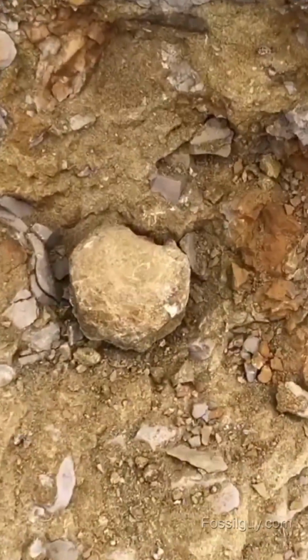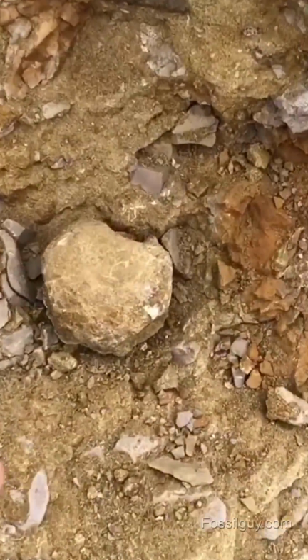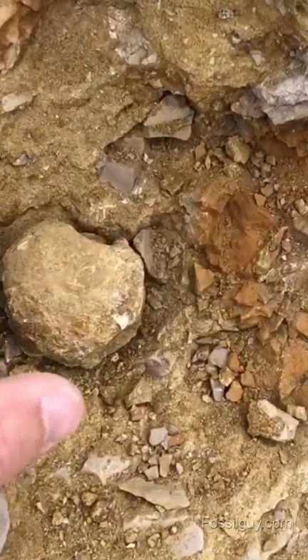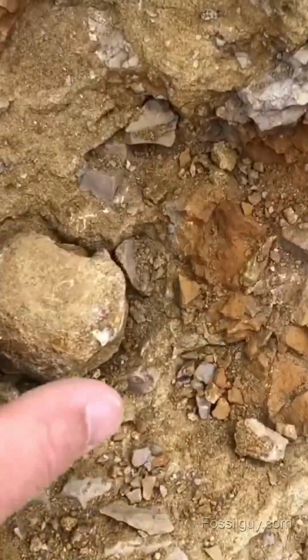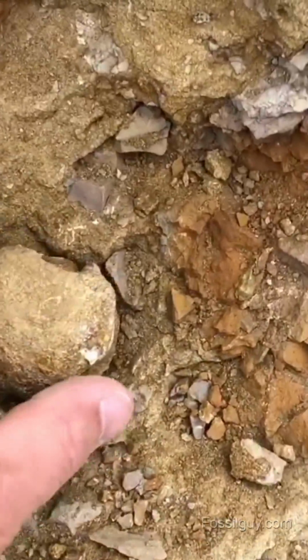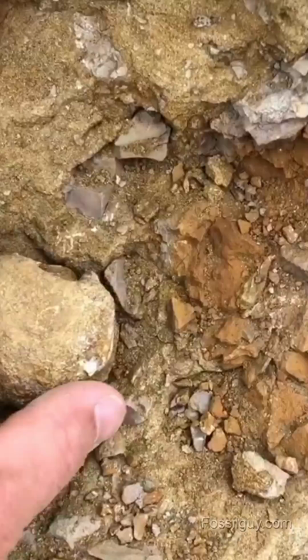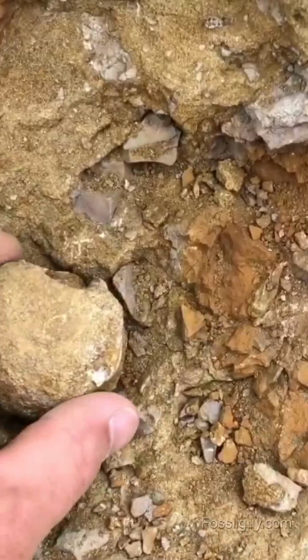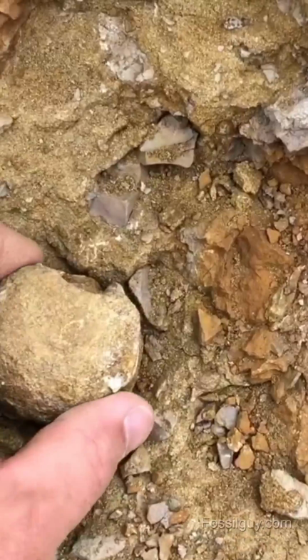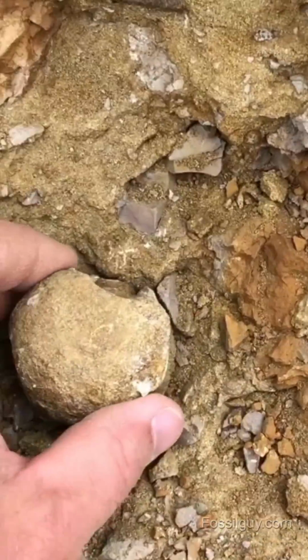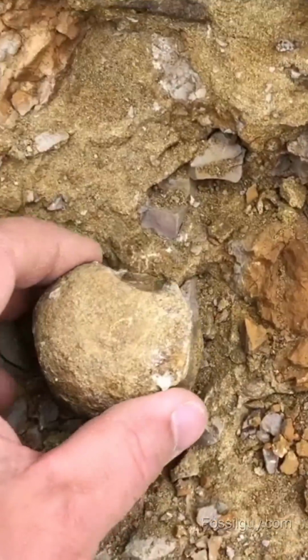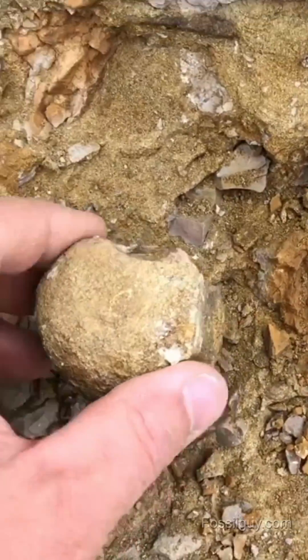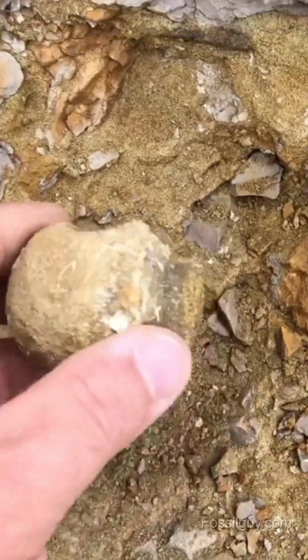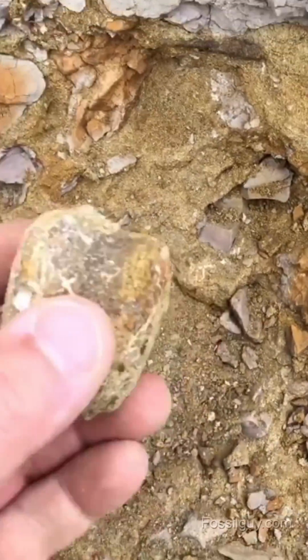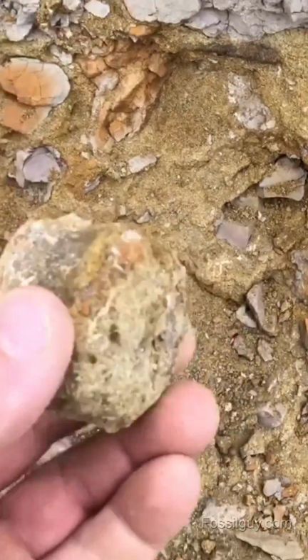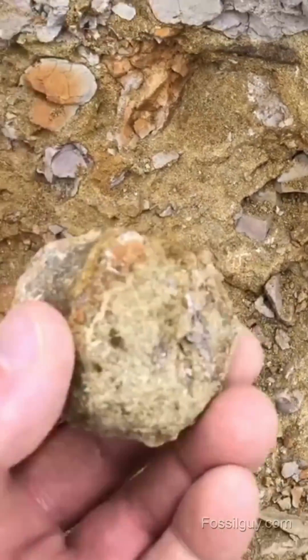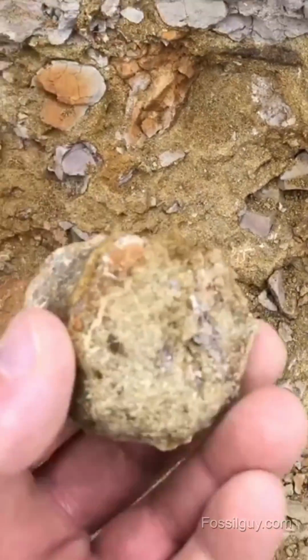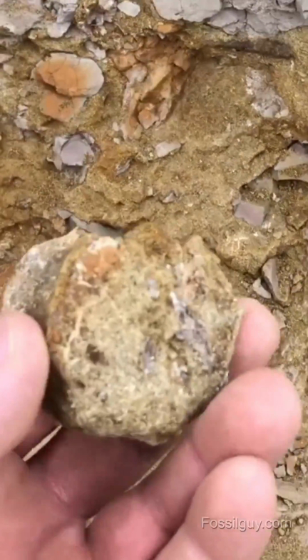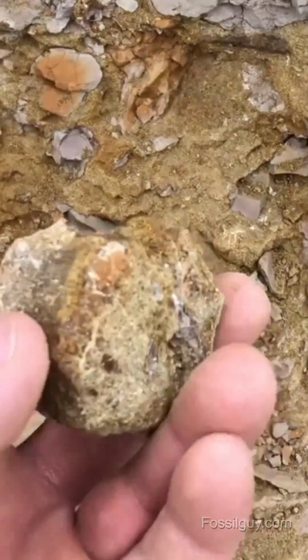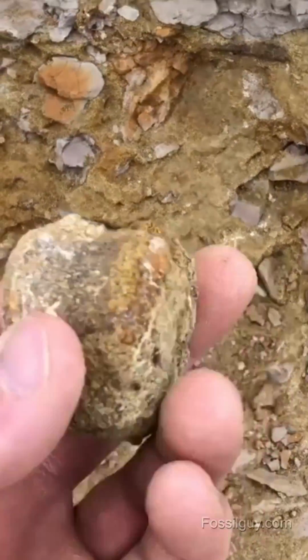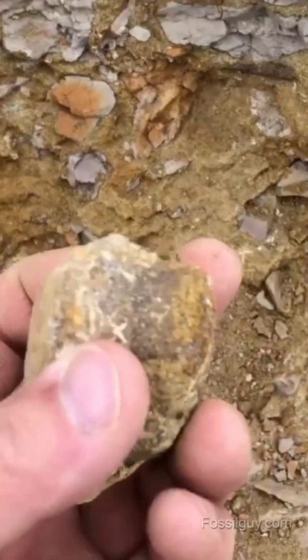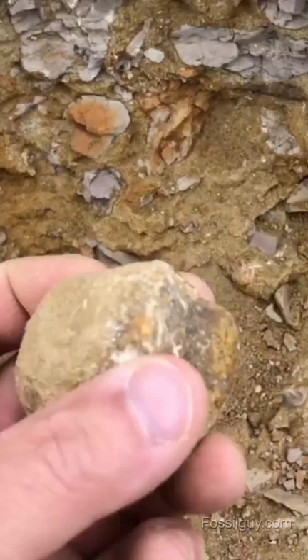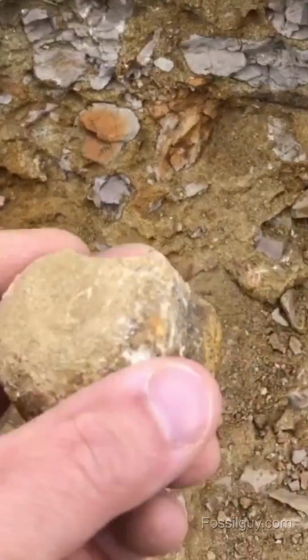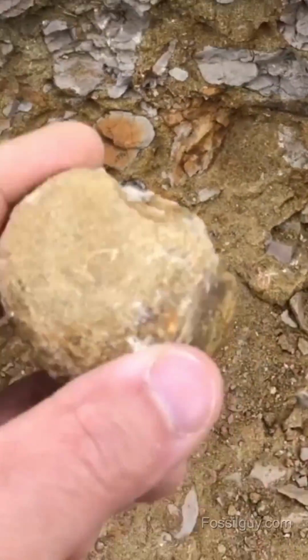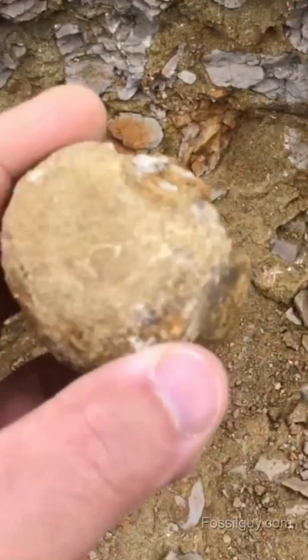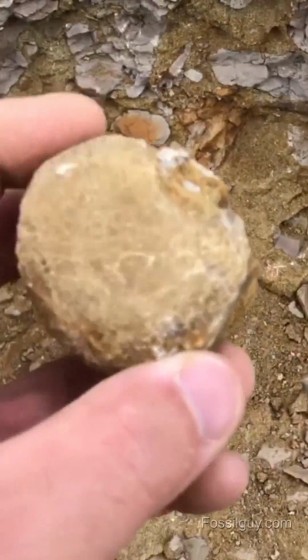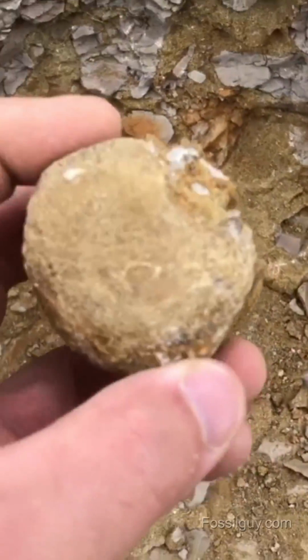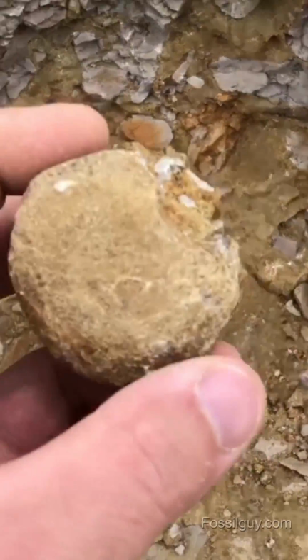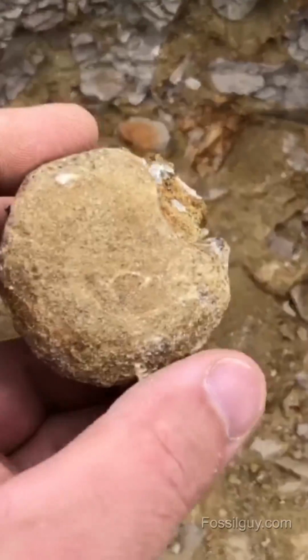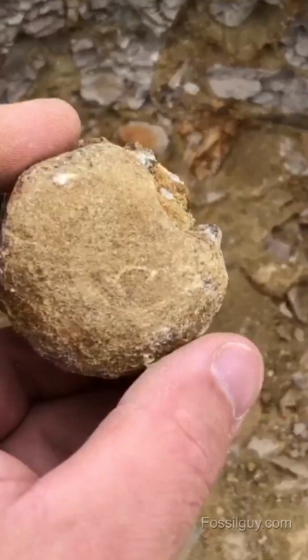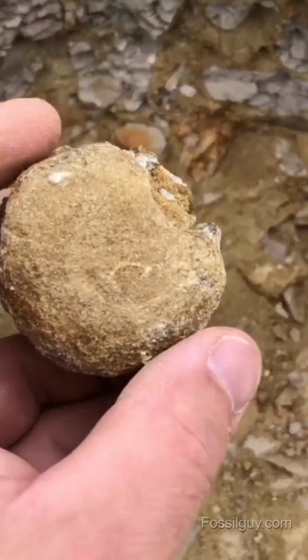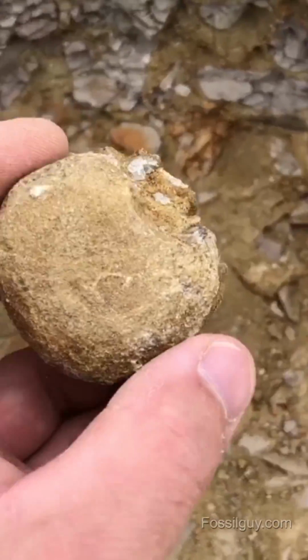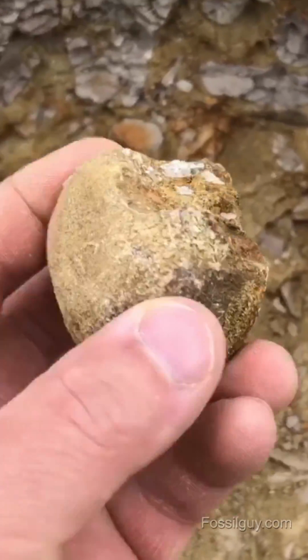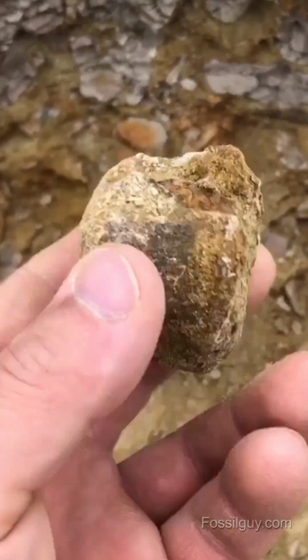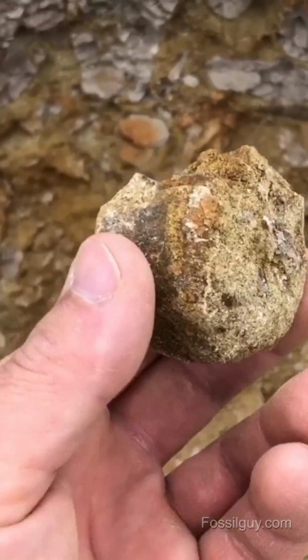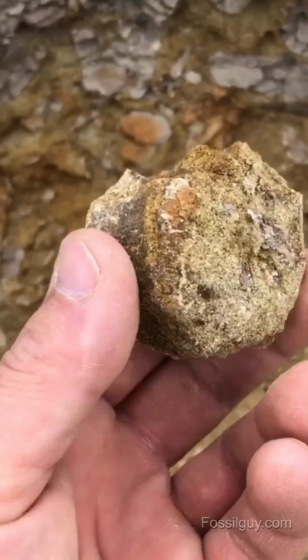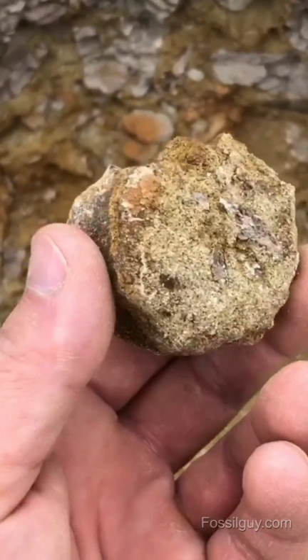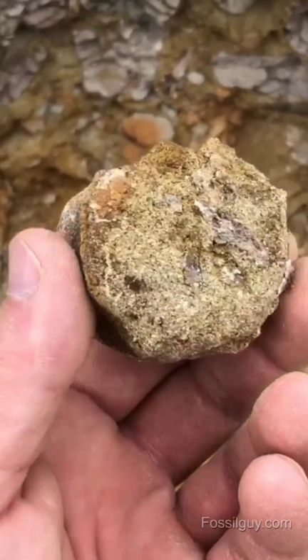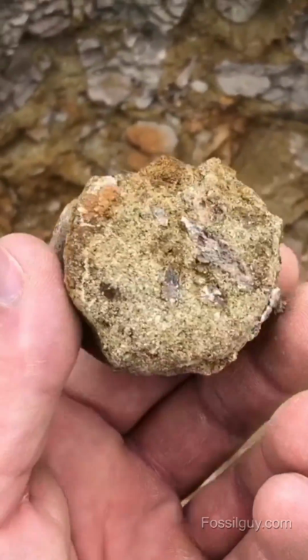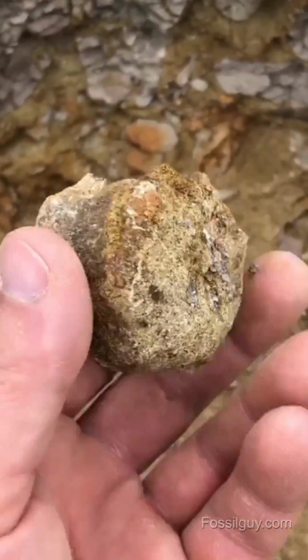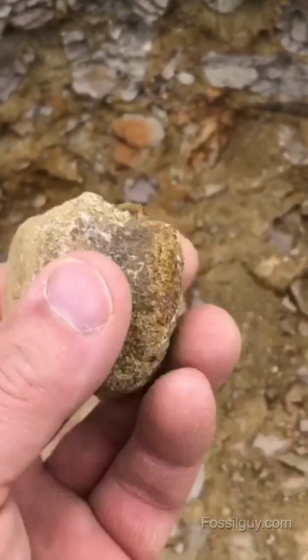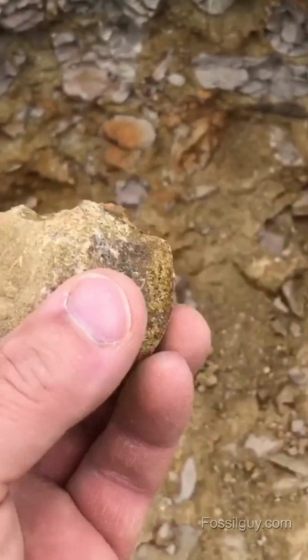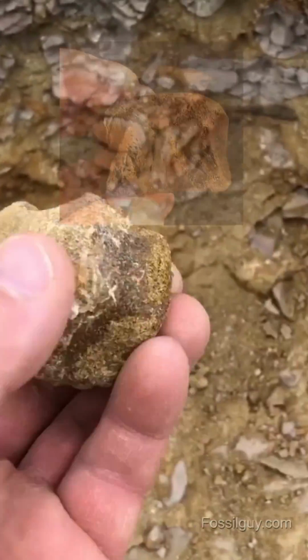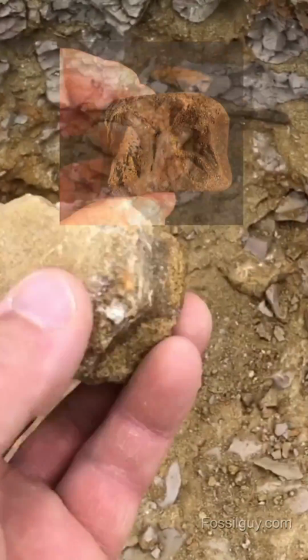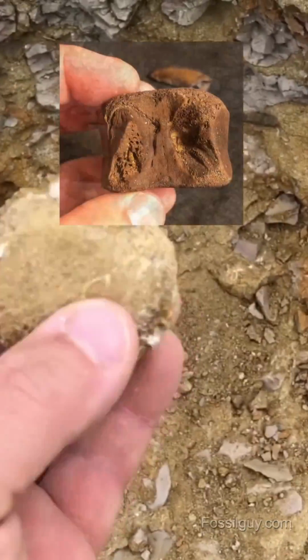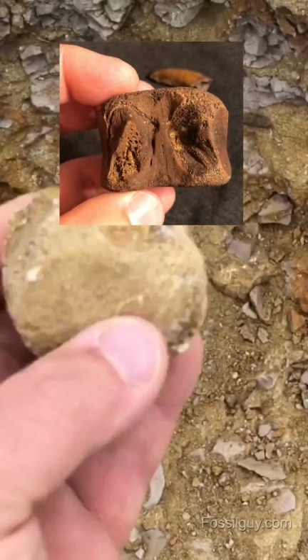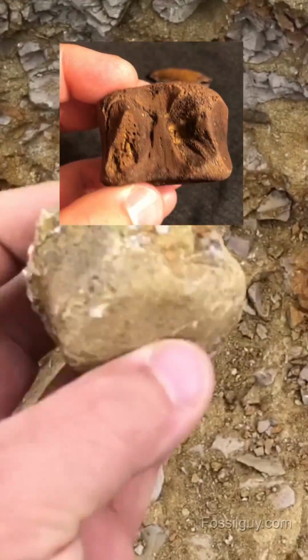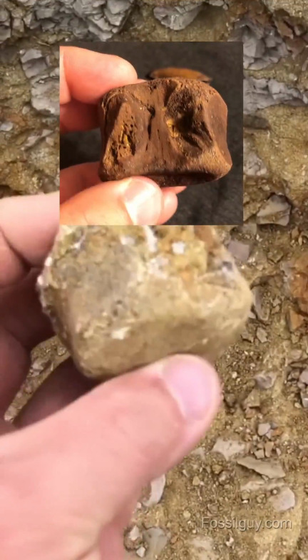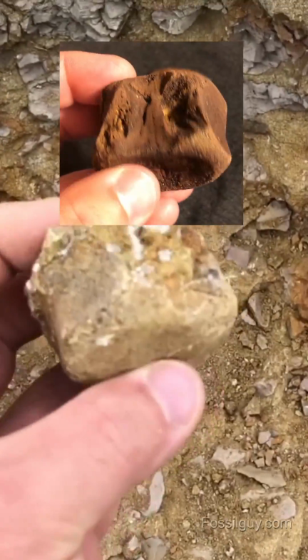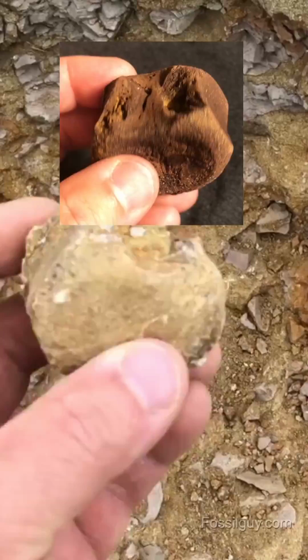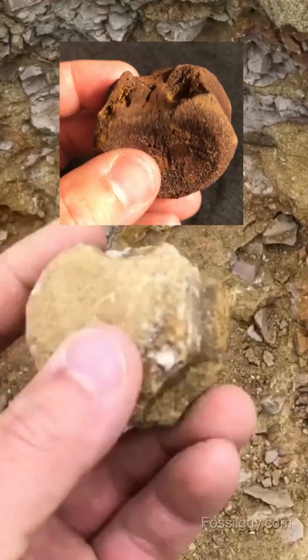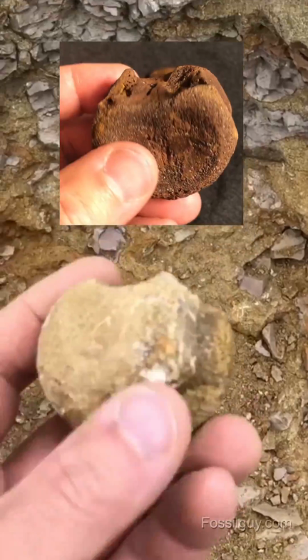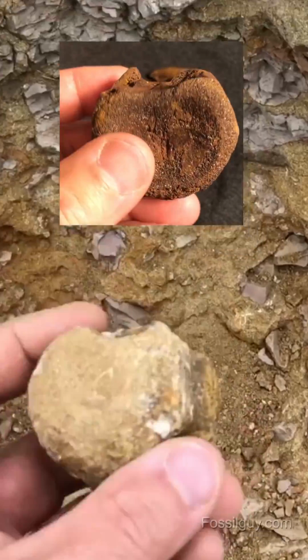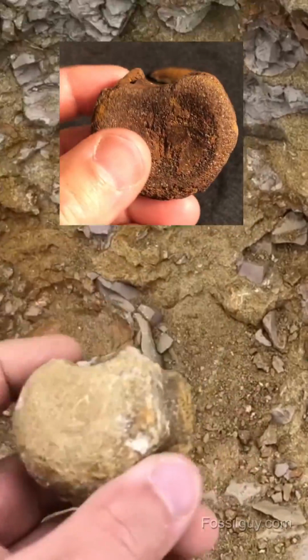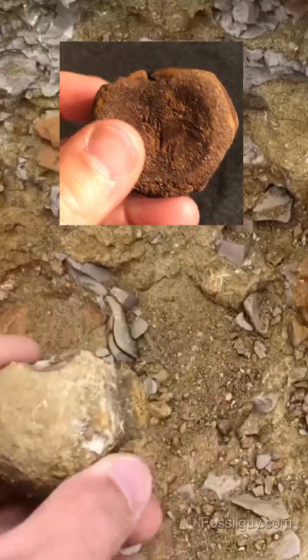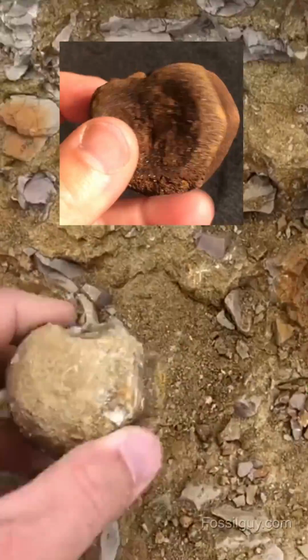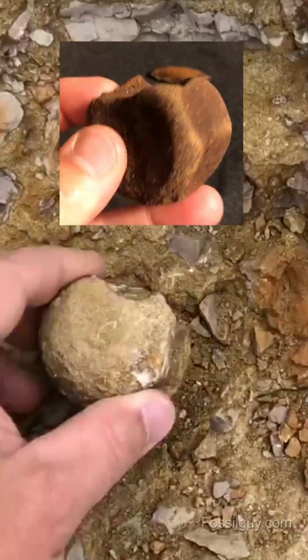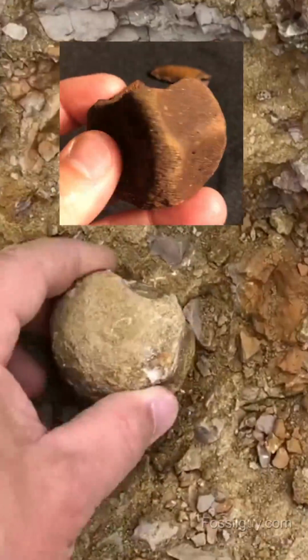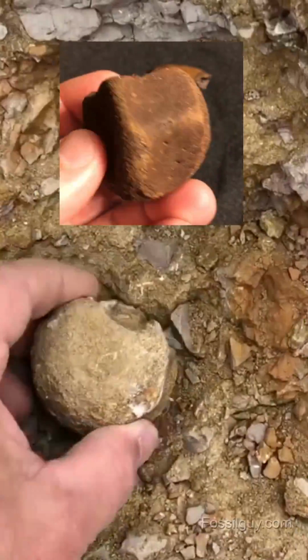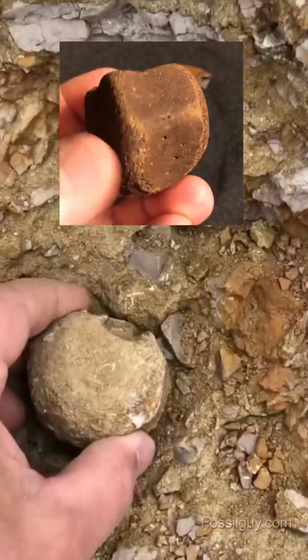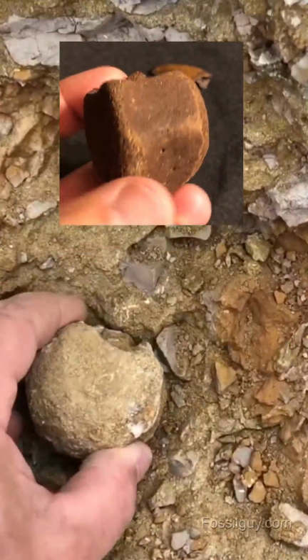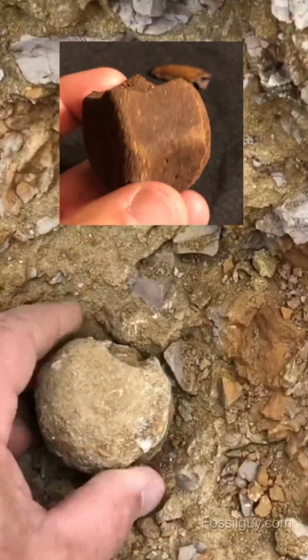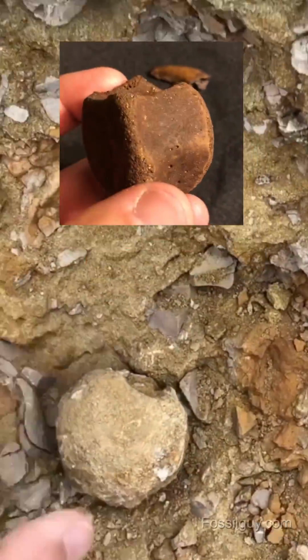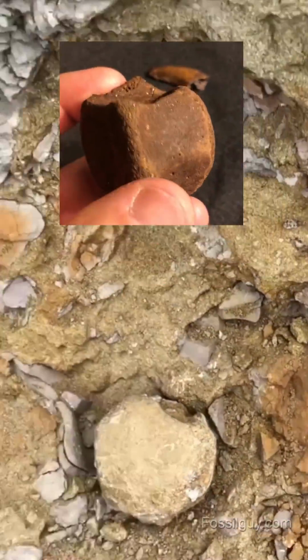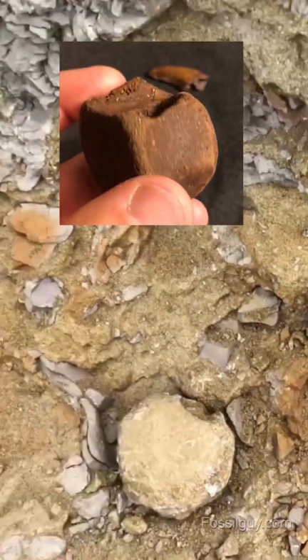This just popped out of the formation. It's an Edmontosaurus tail vertebra — a duckbill dinosaur. That's where it came right out of there.